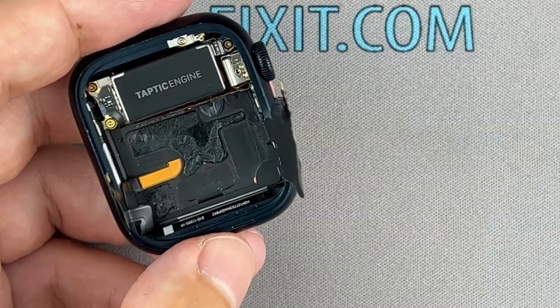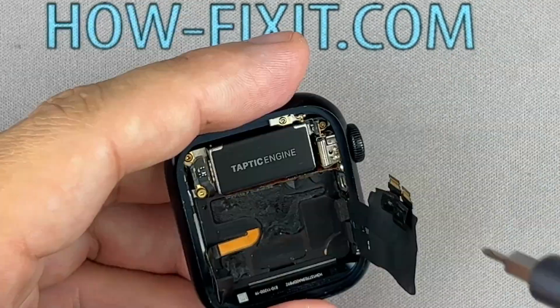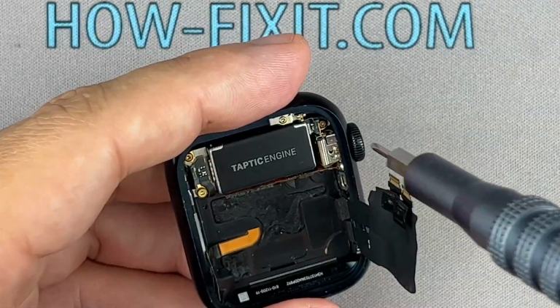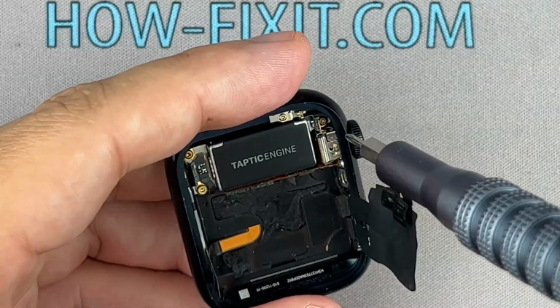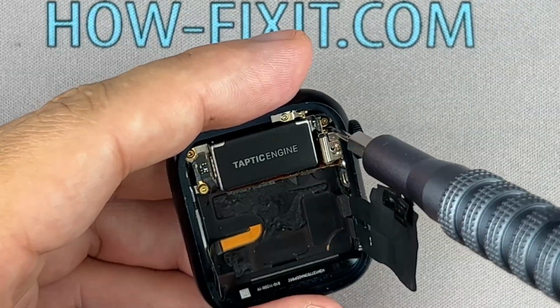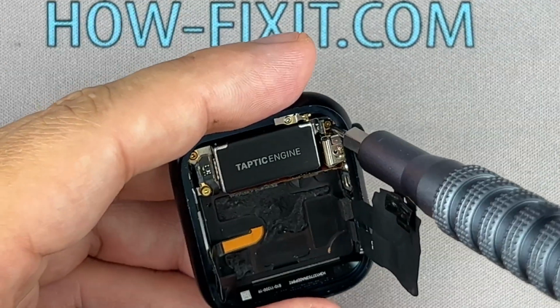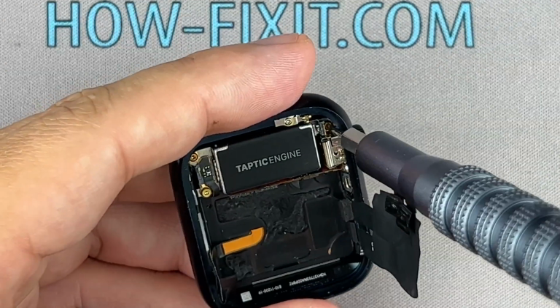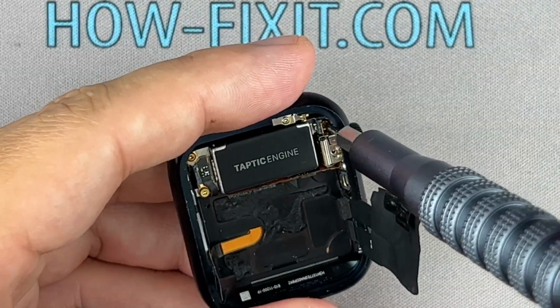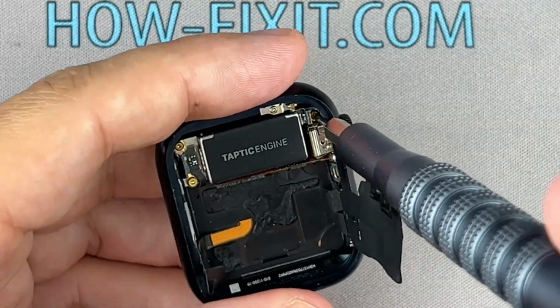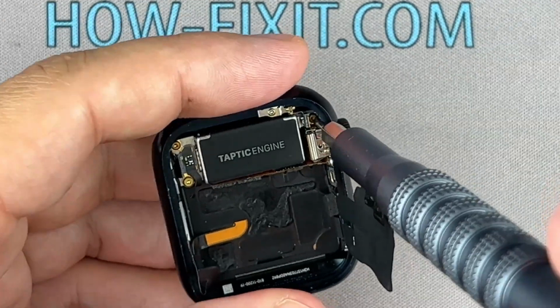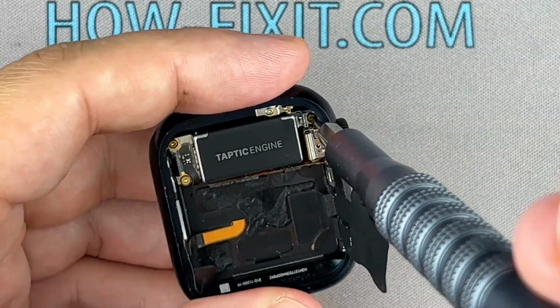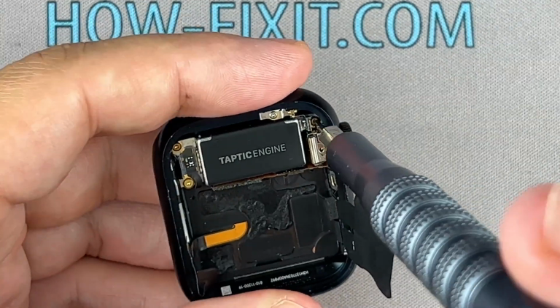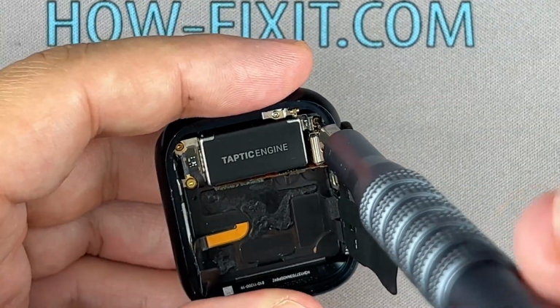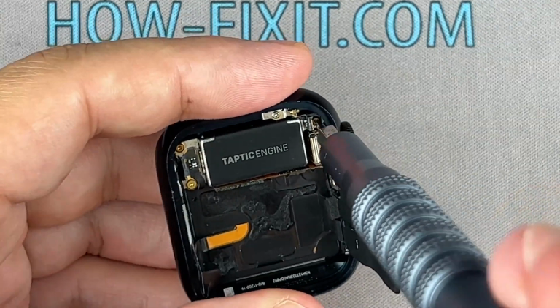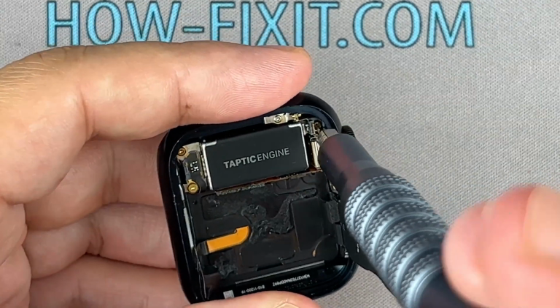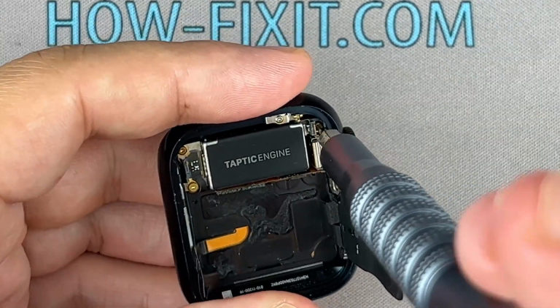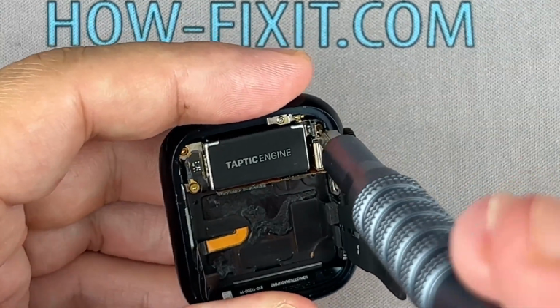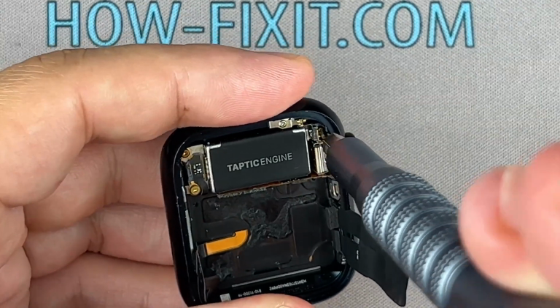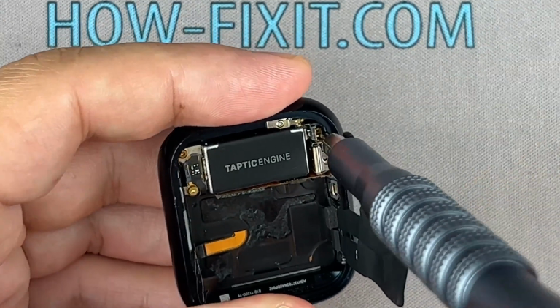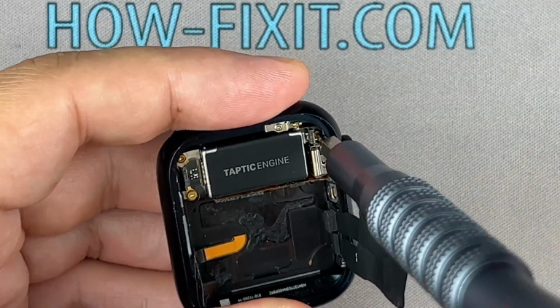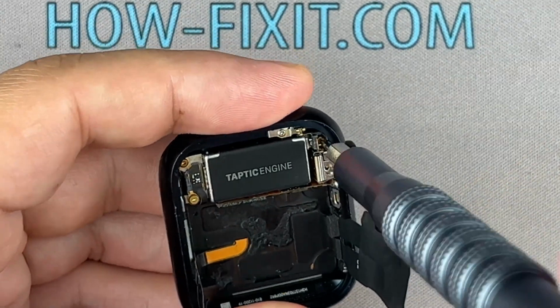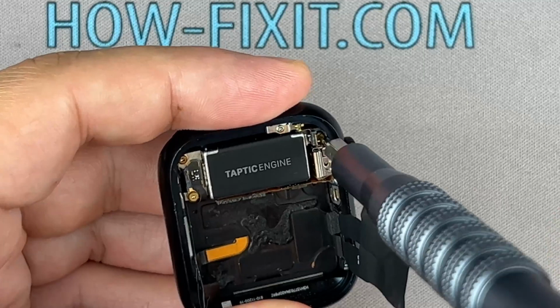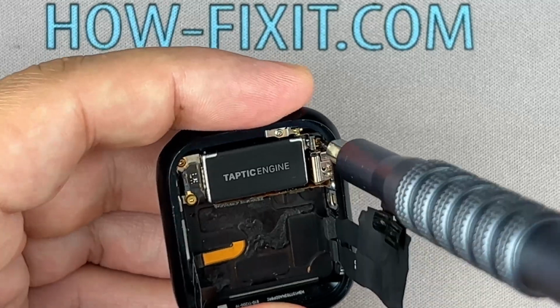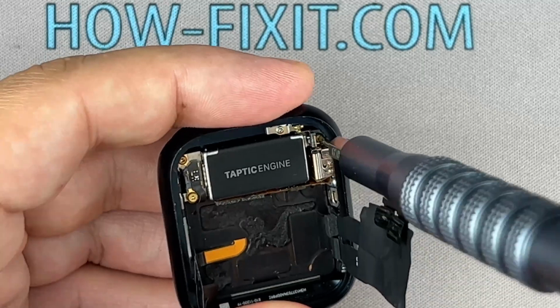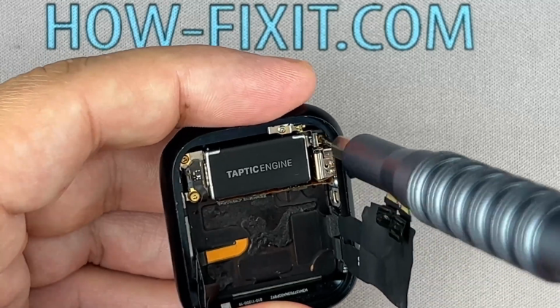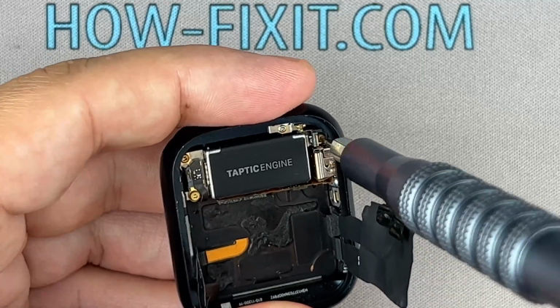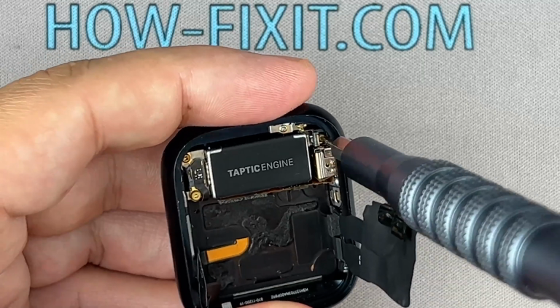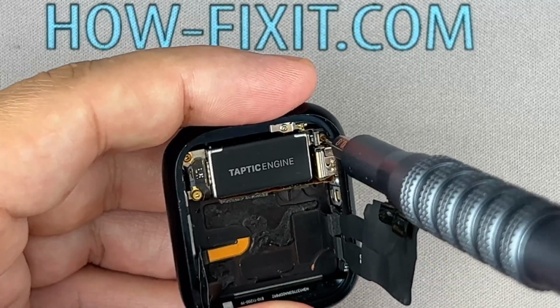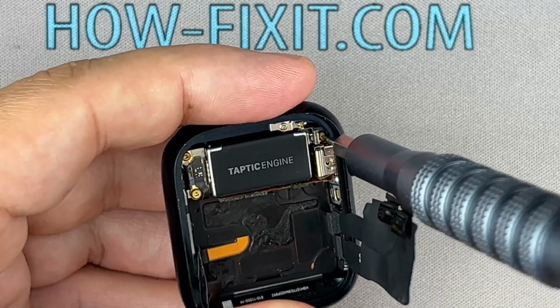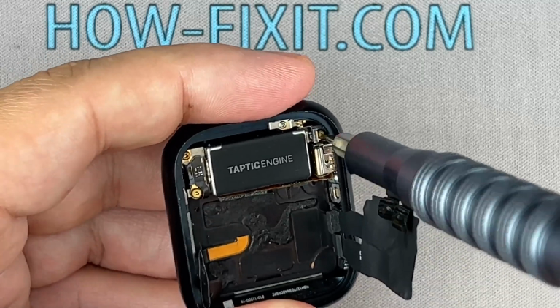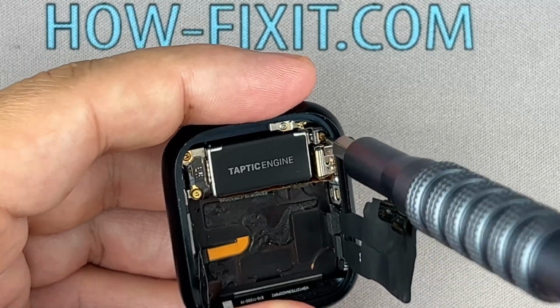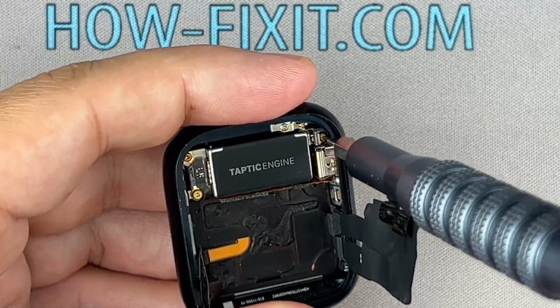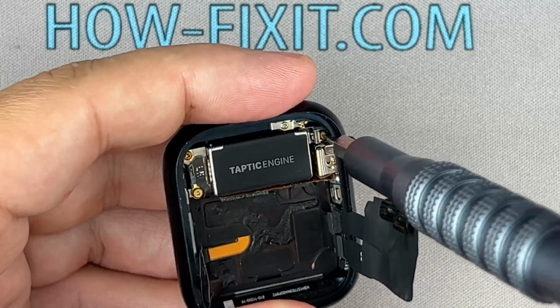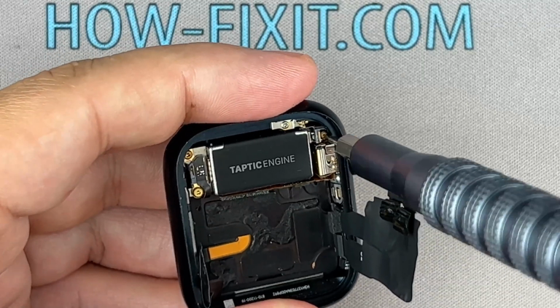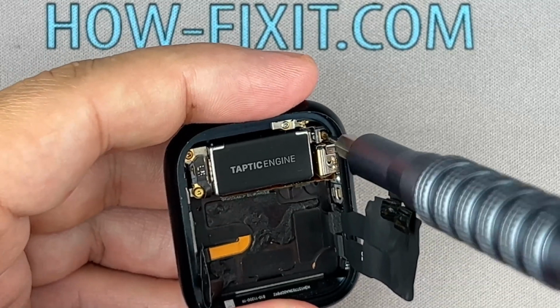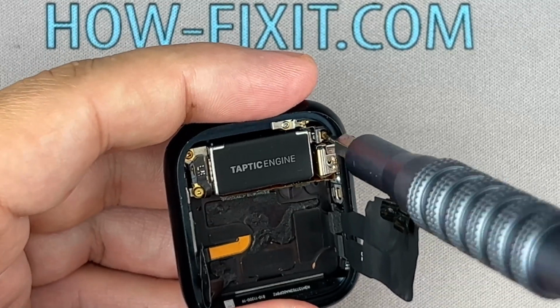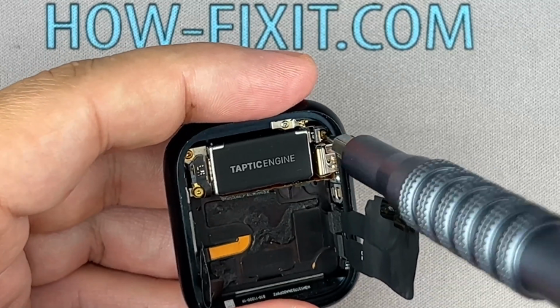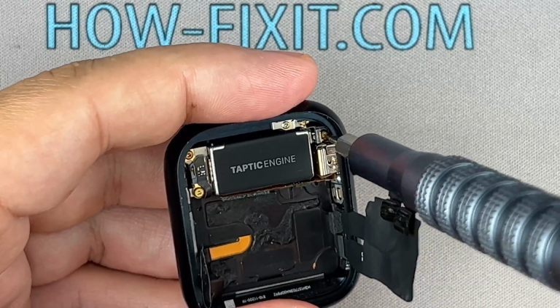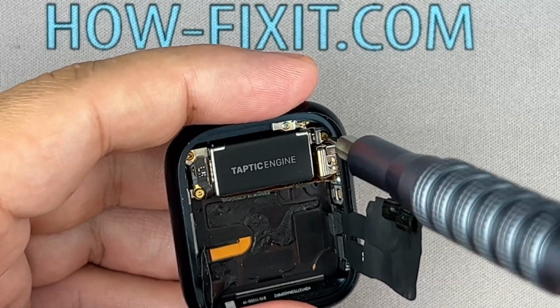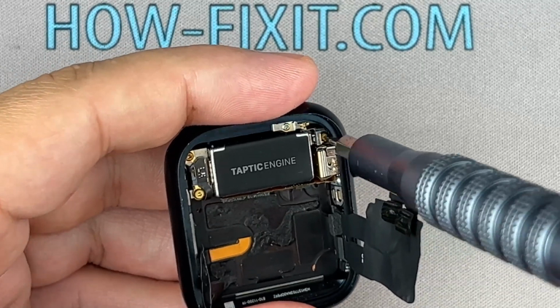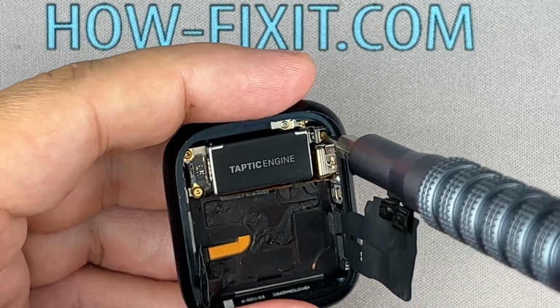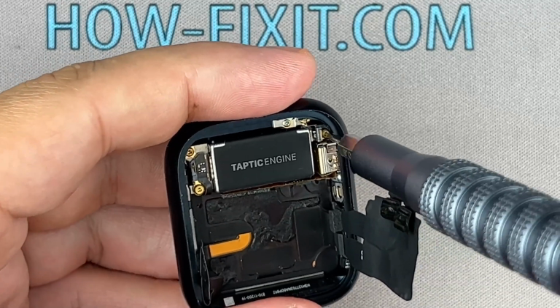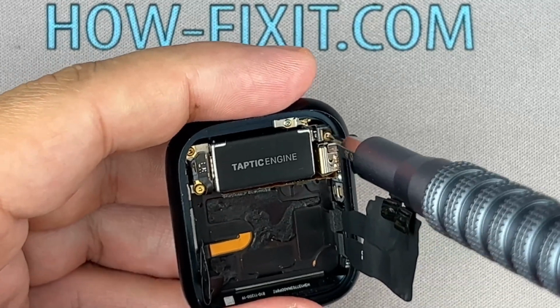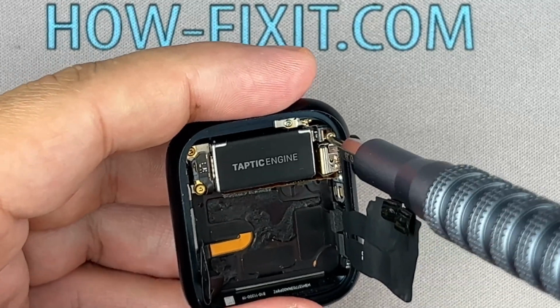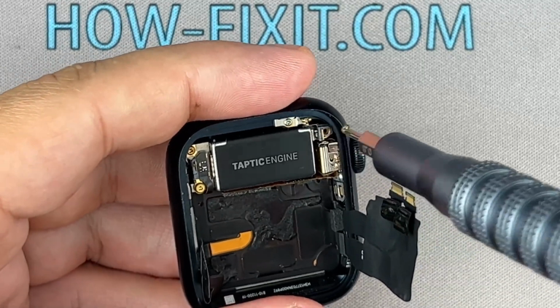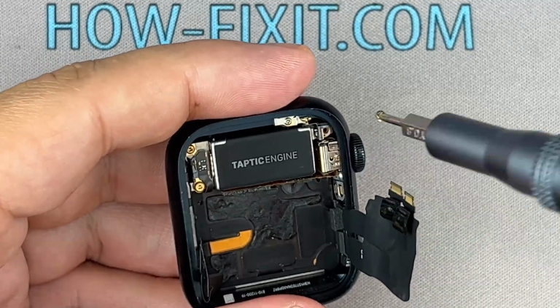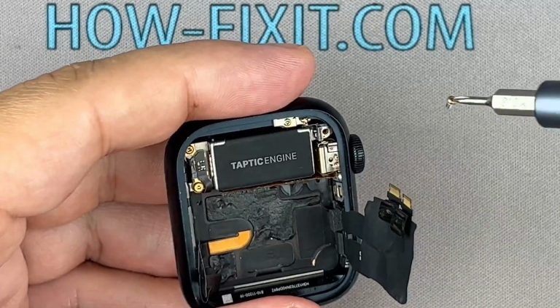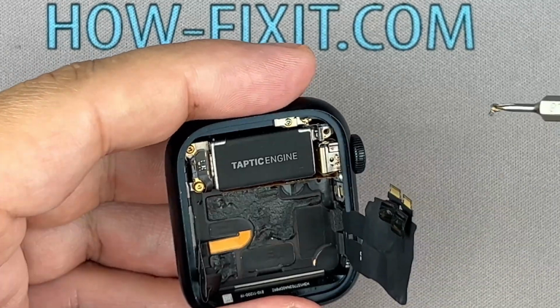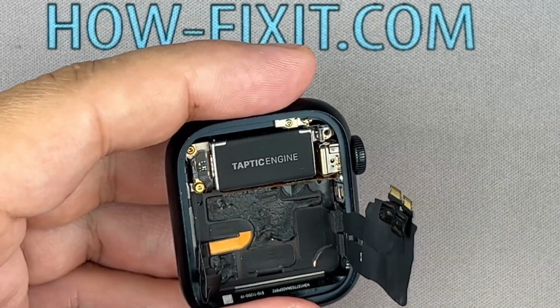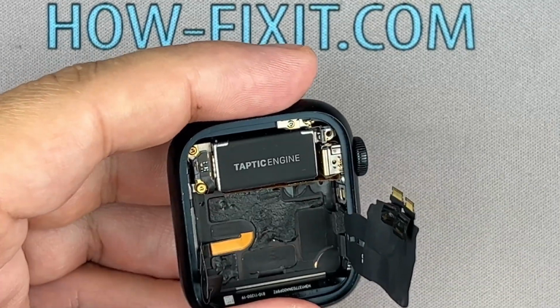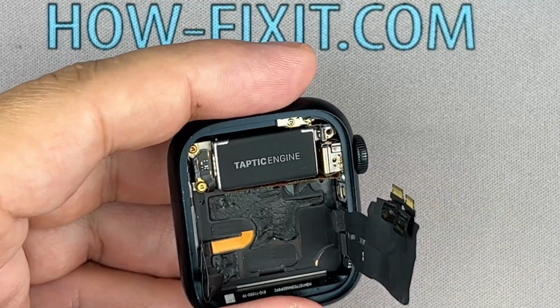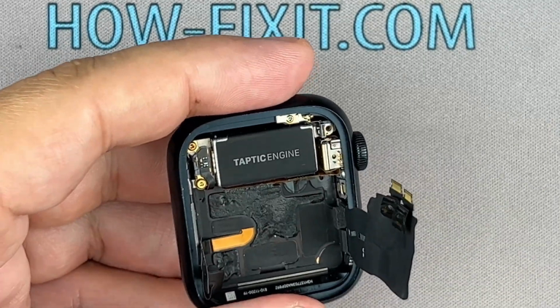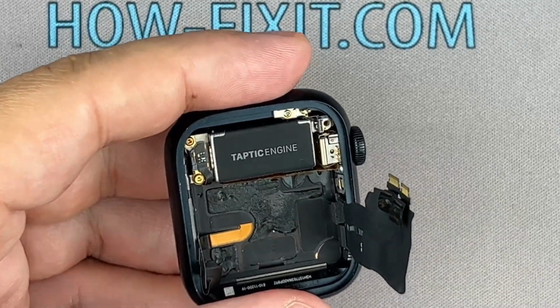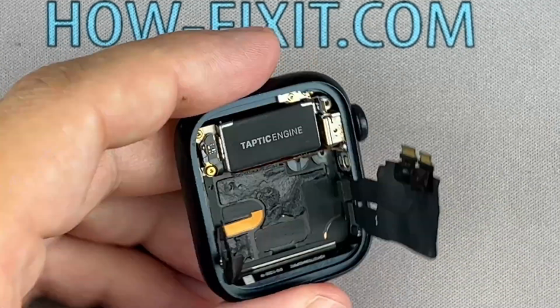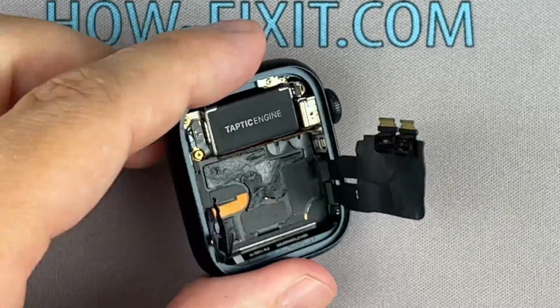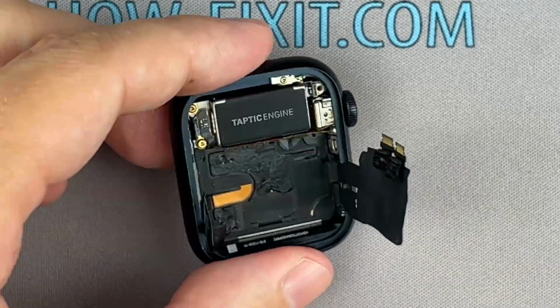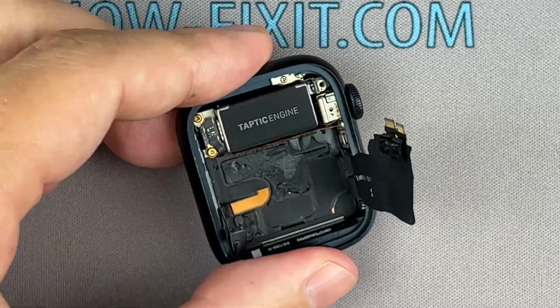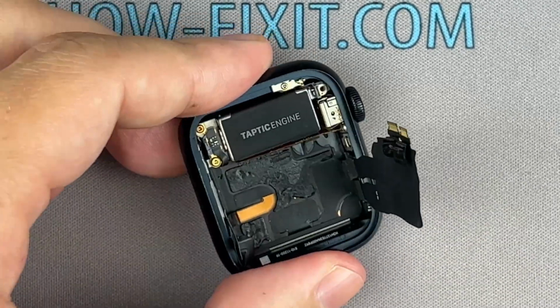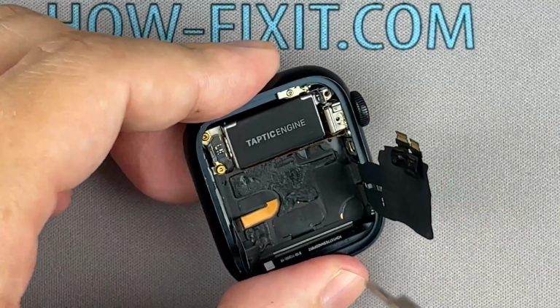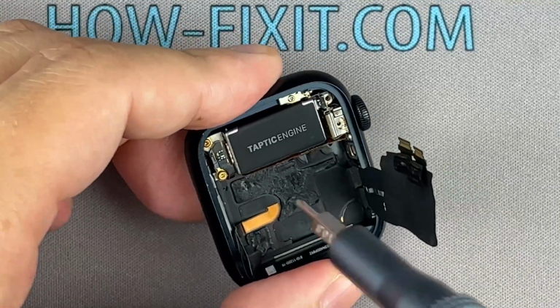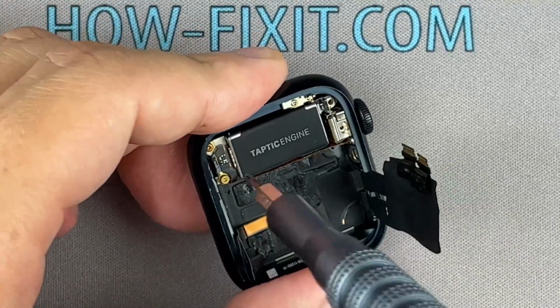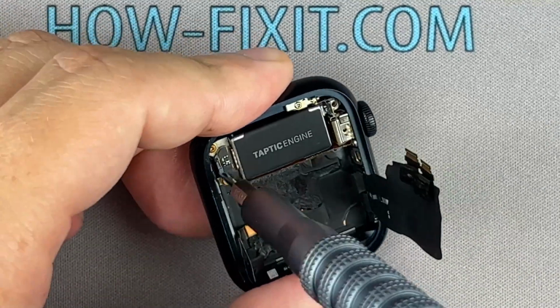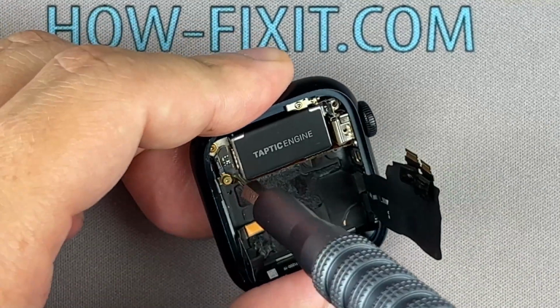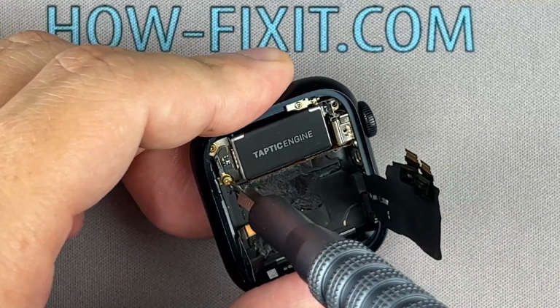Next, remove the screws securing the vibration motor, disconnect the cable, and take out the vibration module.